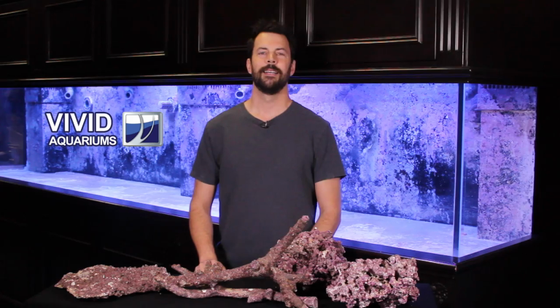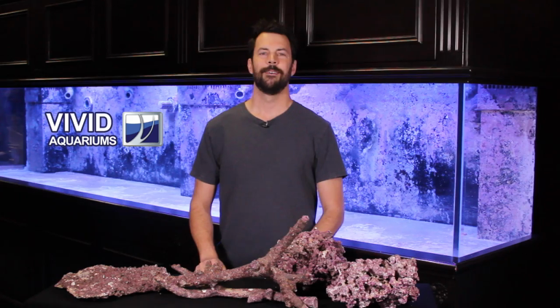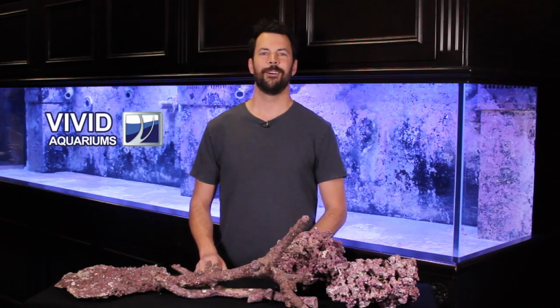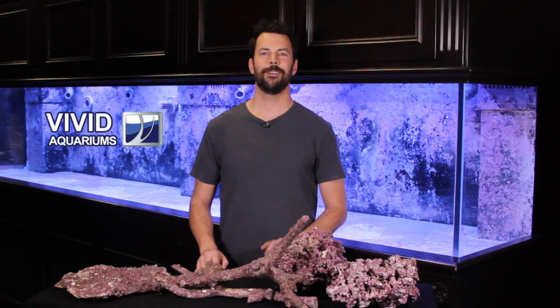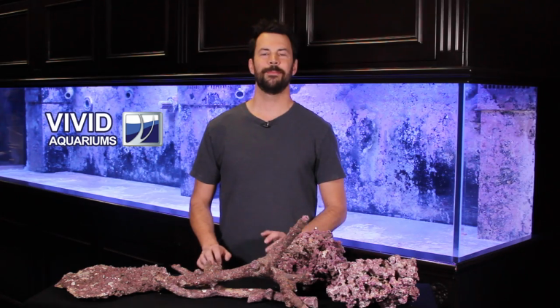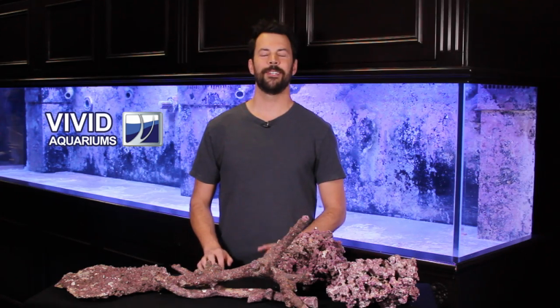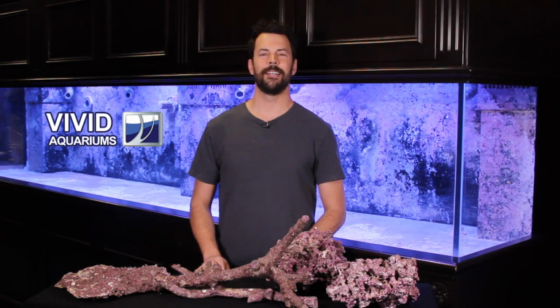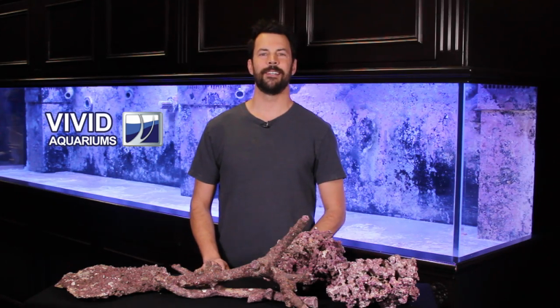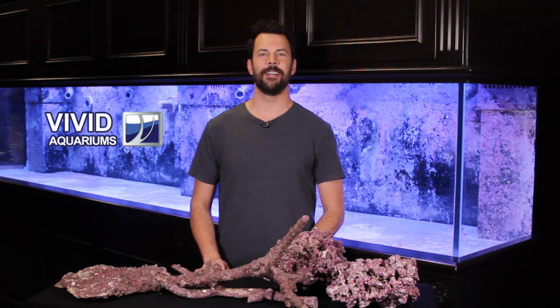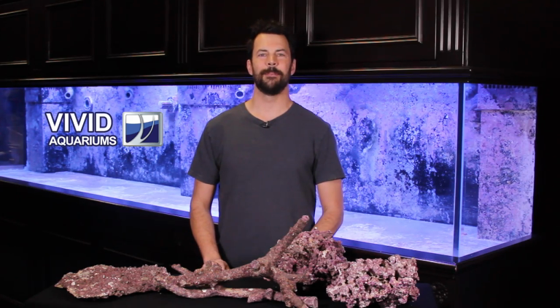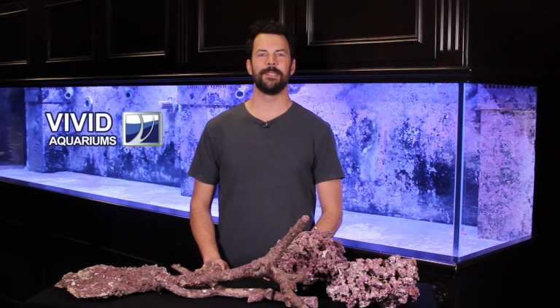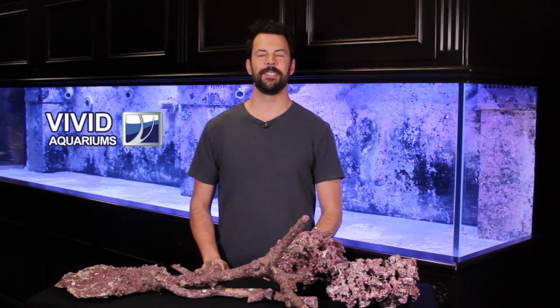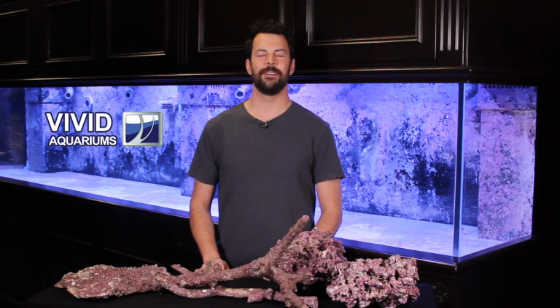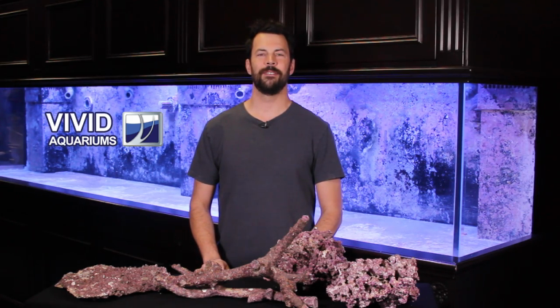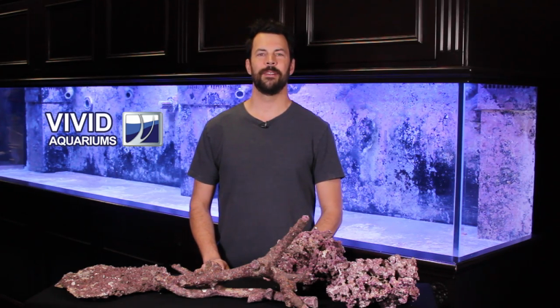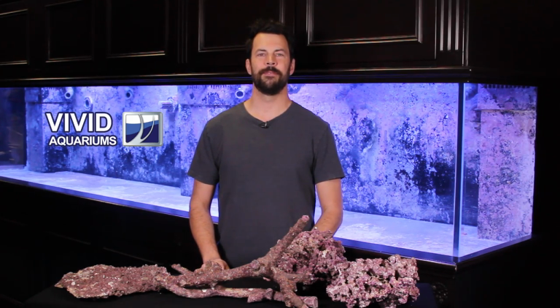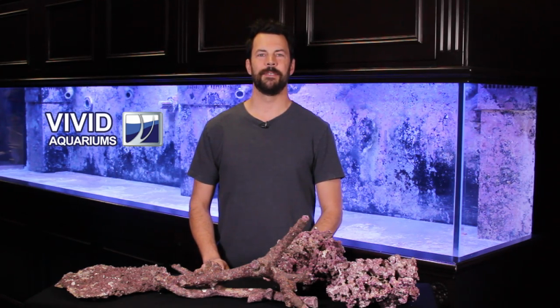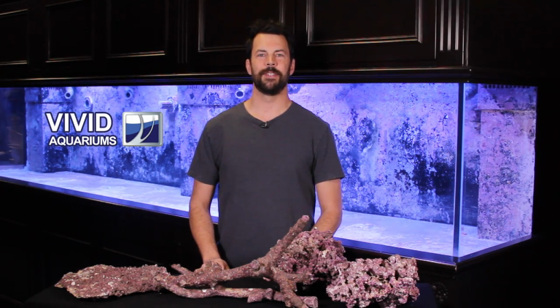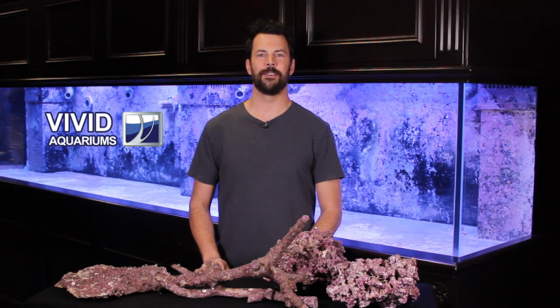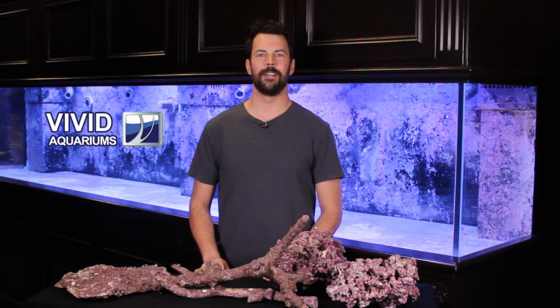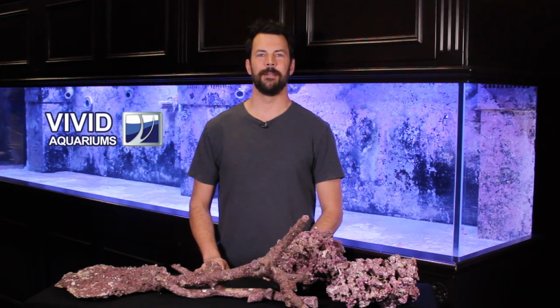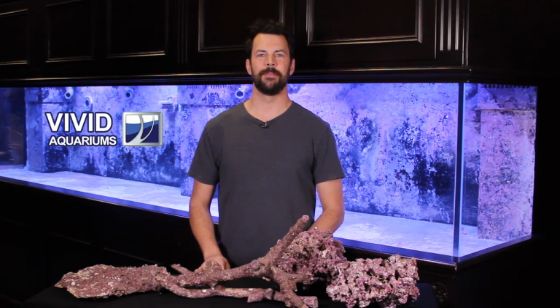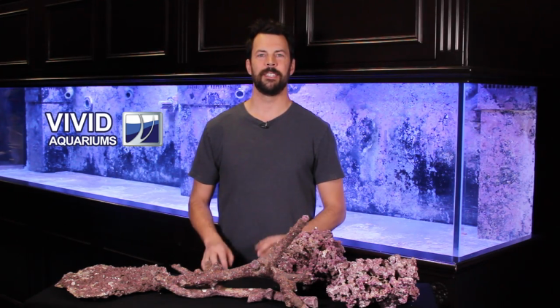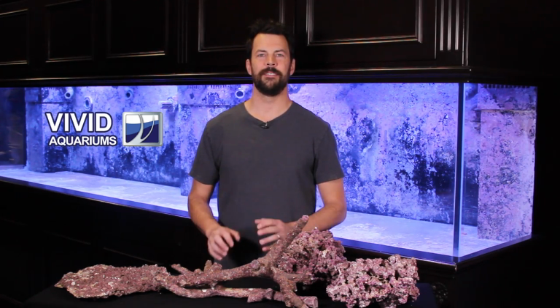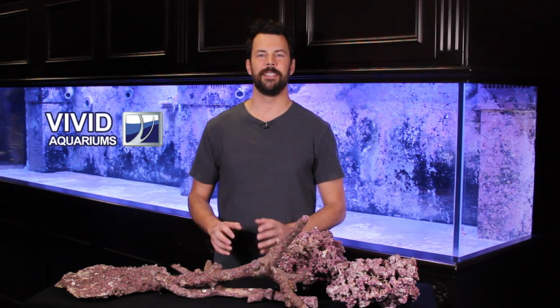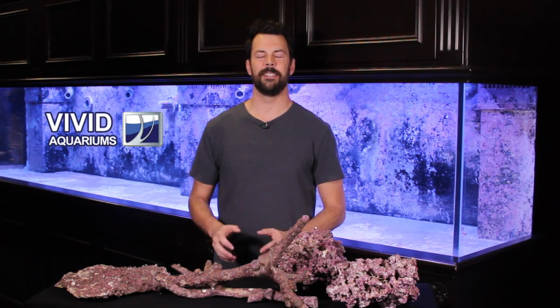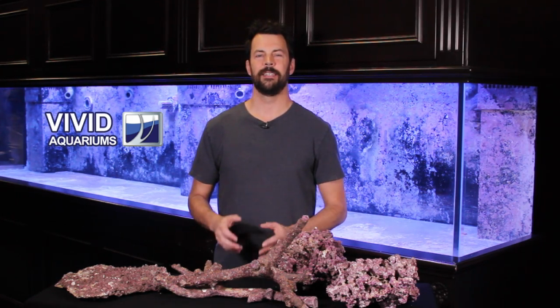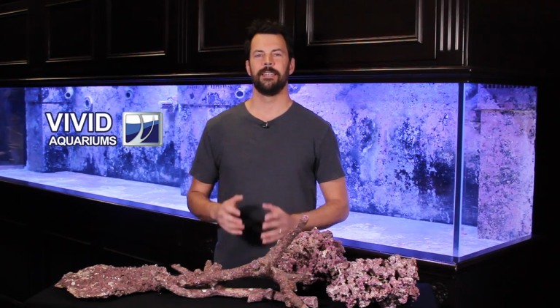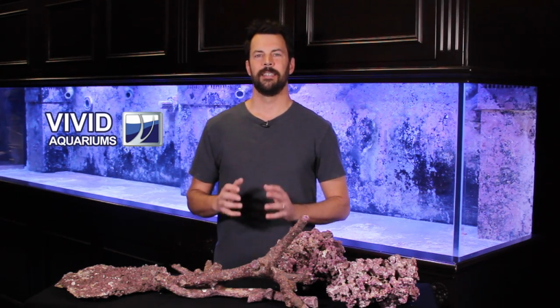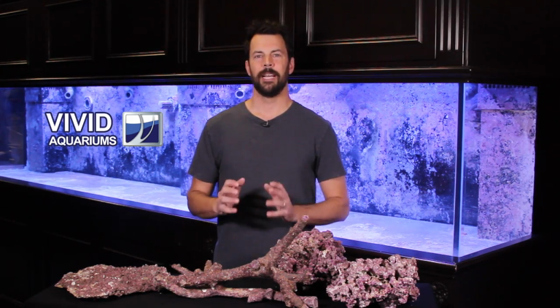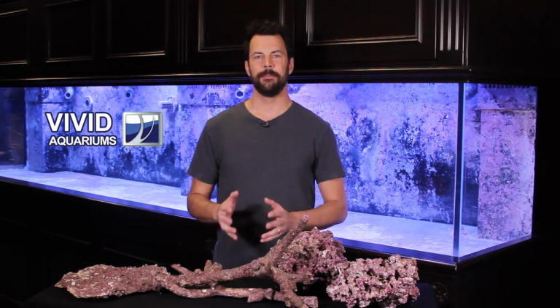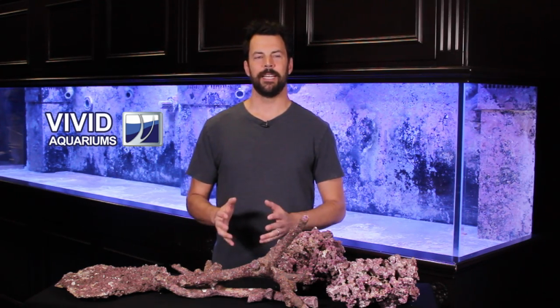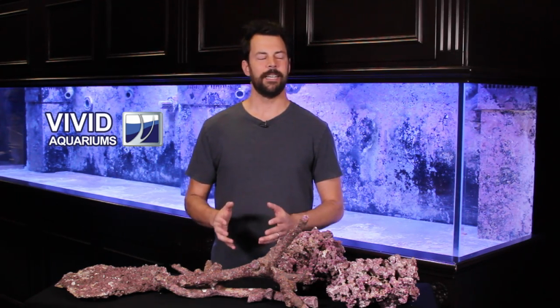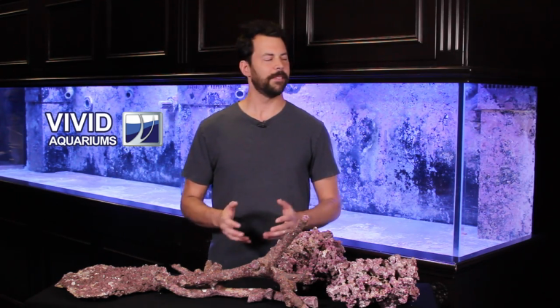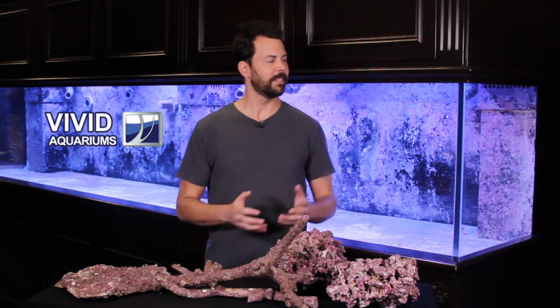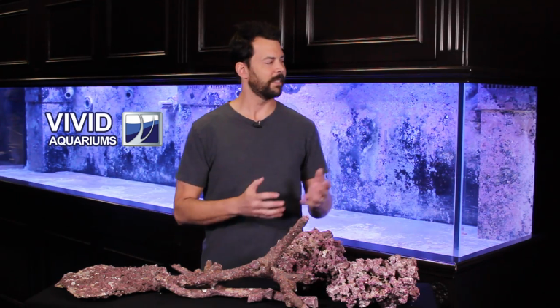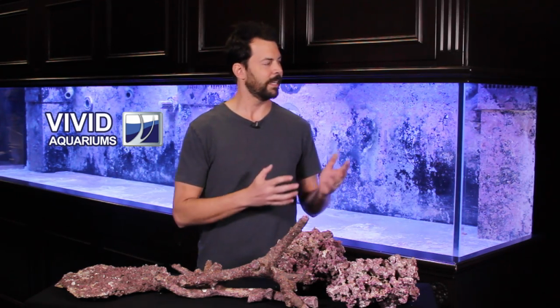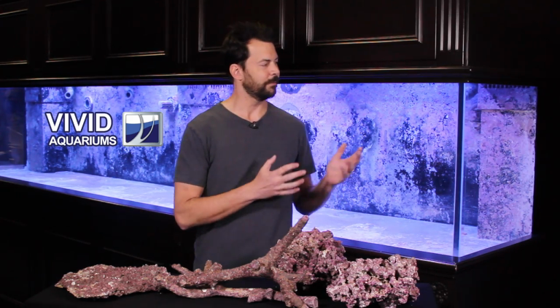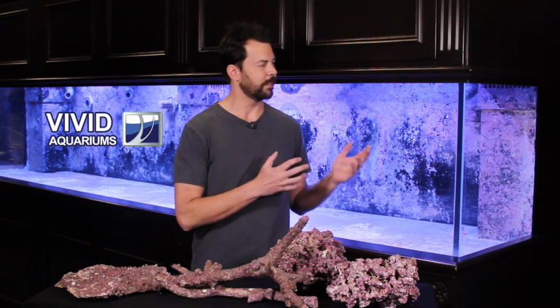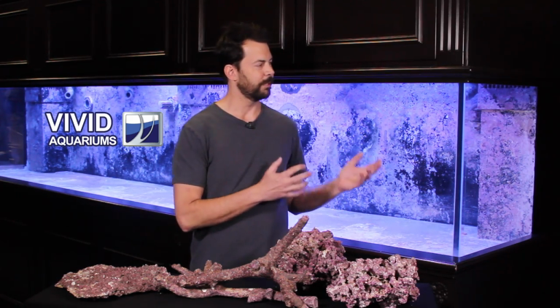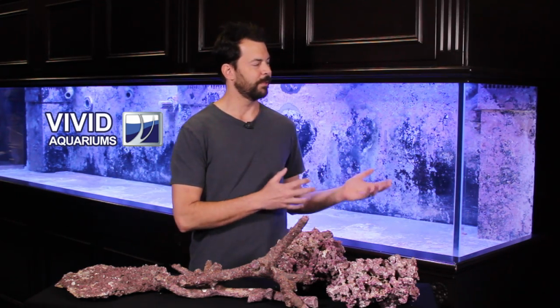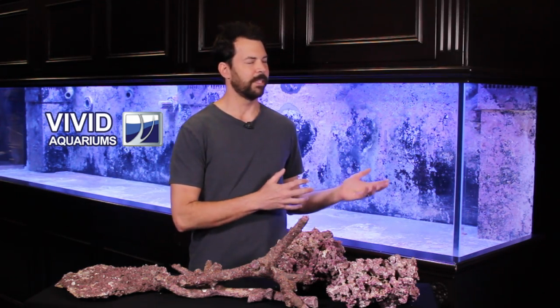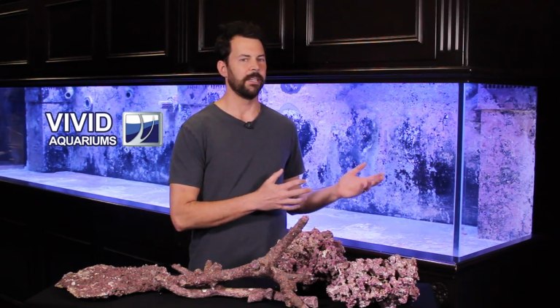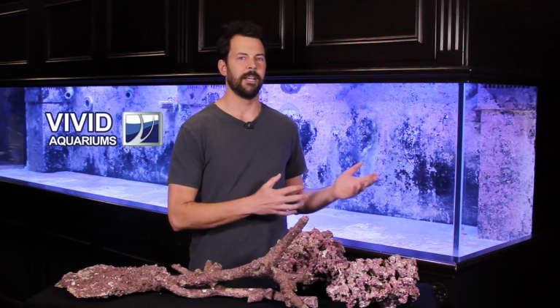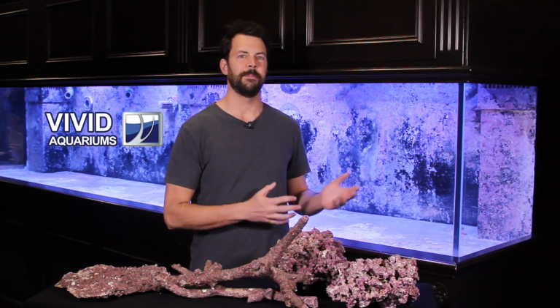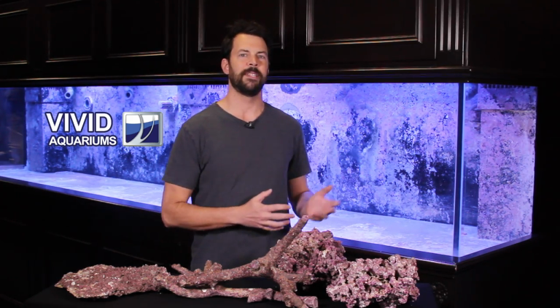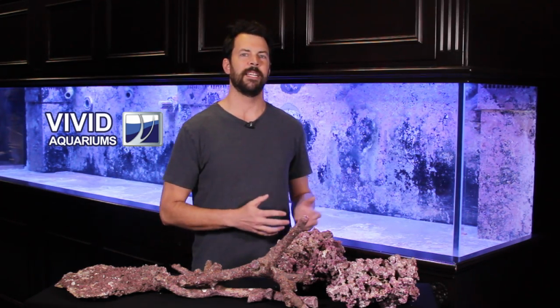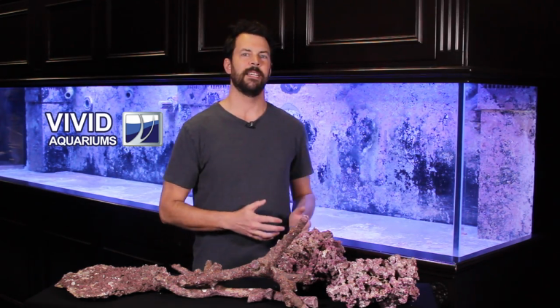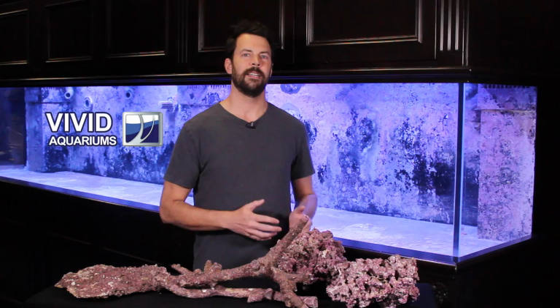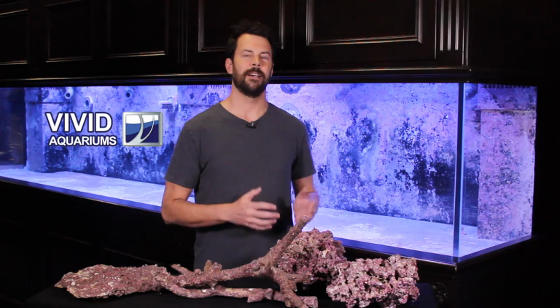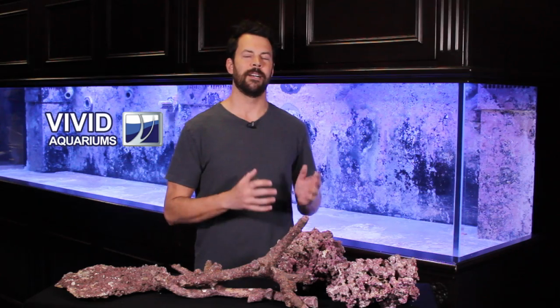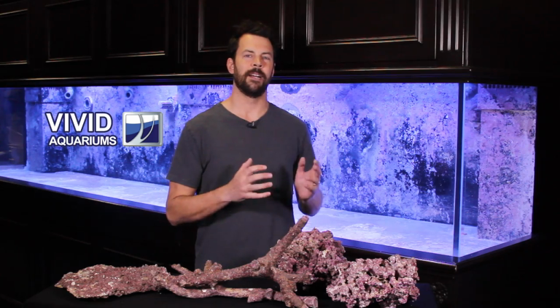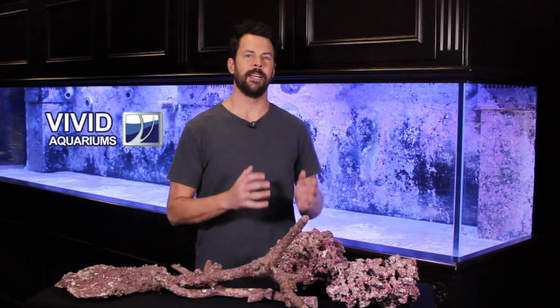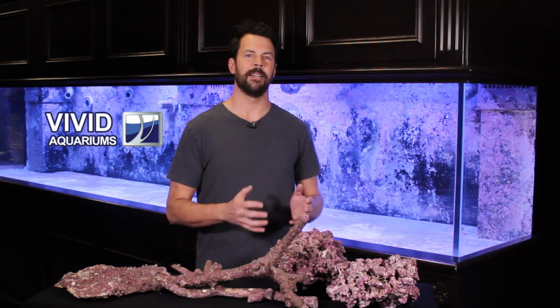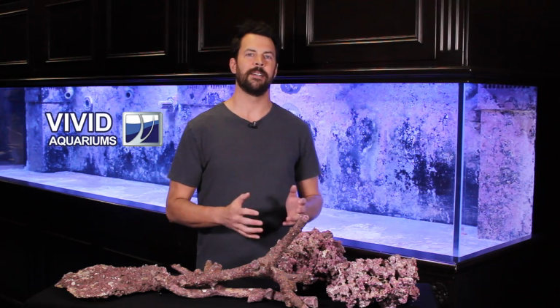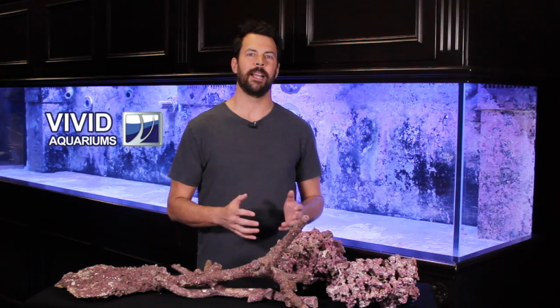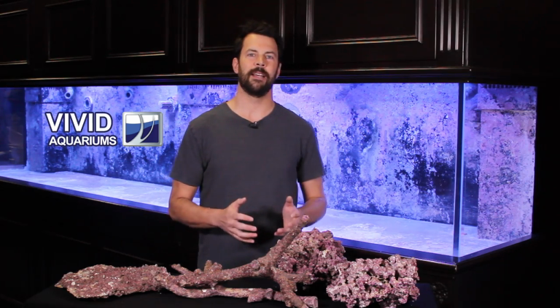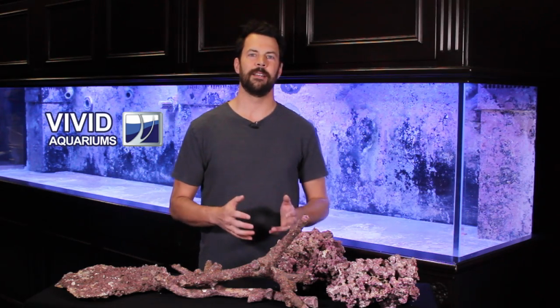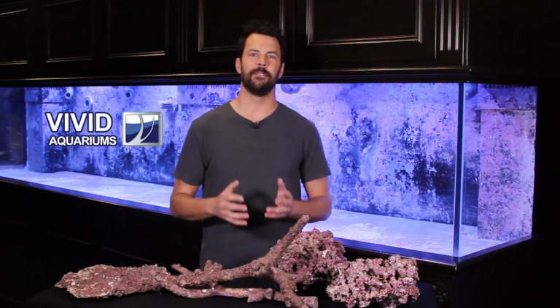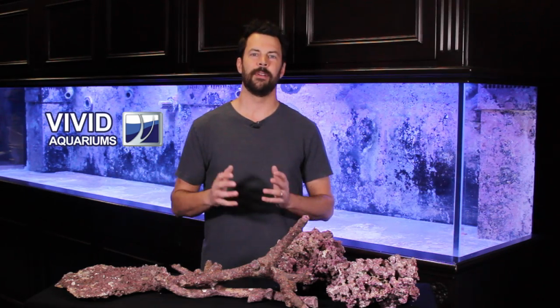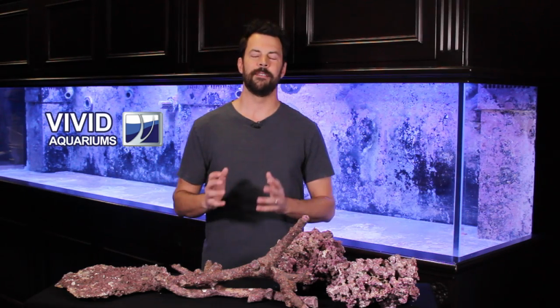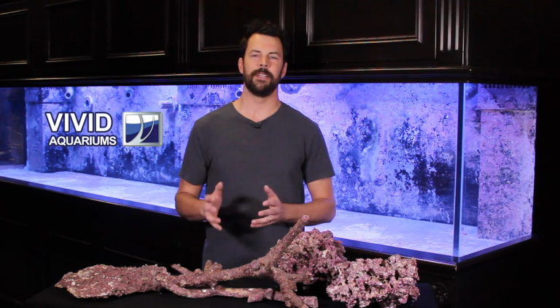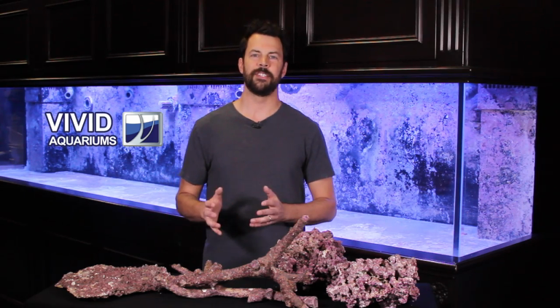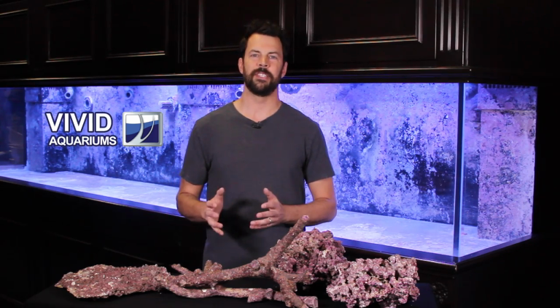Welcome to another episode of Vivid Aquariums TV. I'm Dave and today we're going to bring you an update on our 800 gallon renovation.